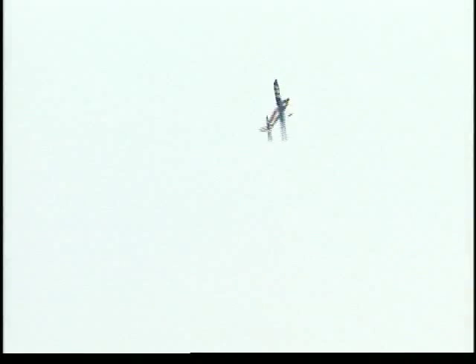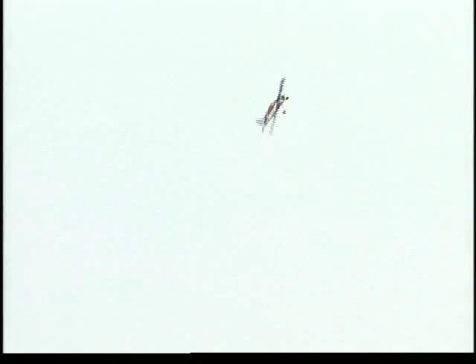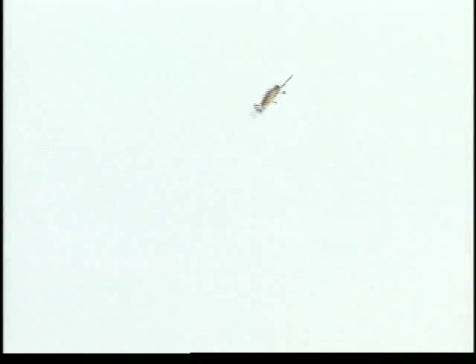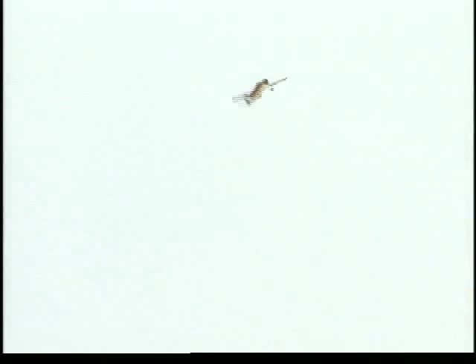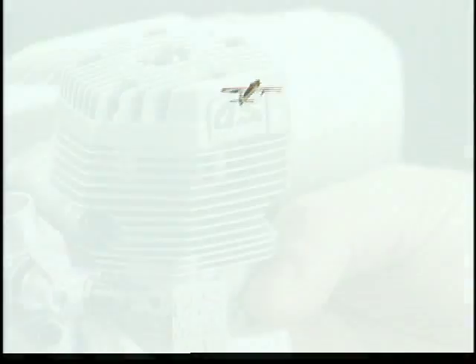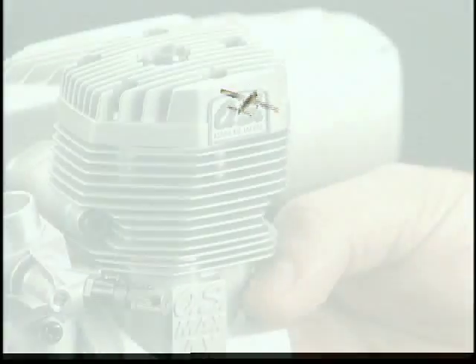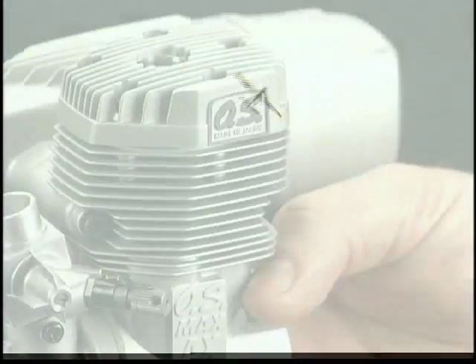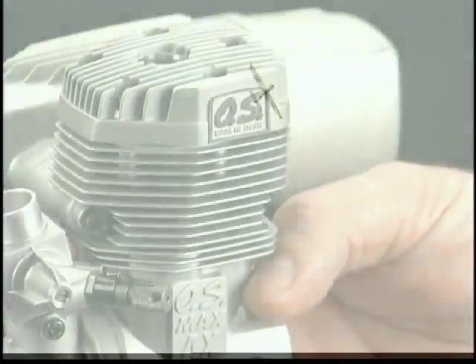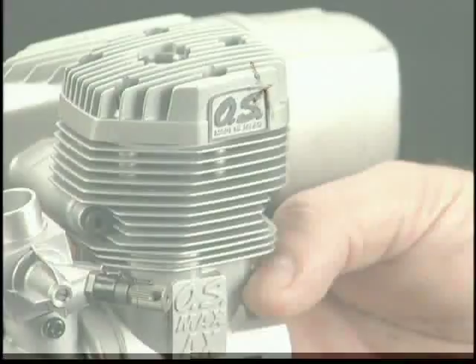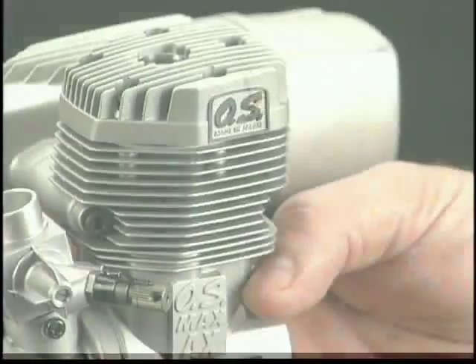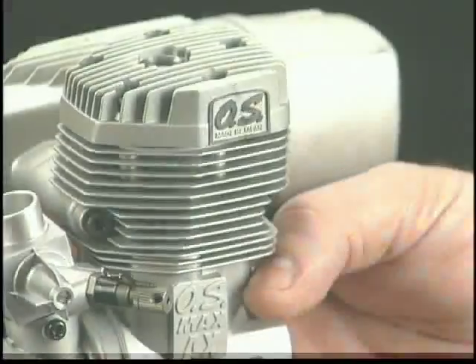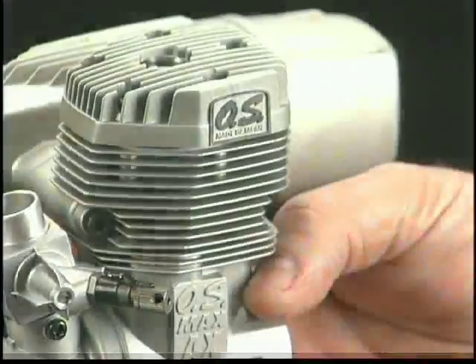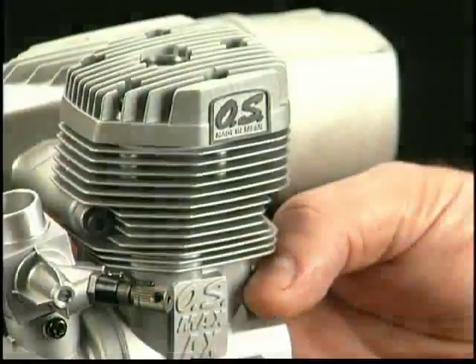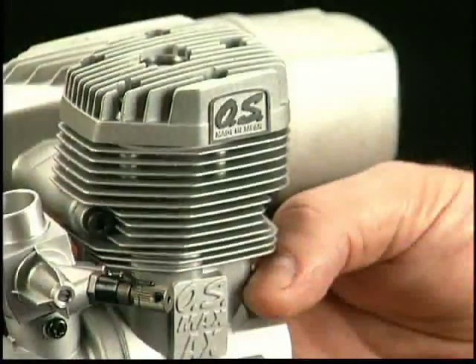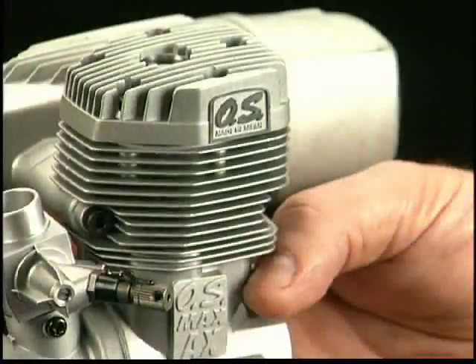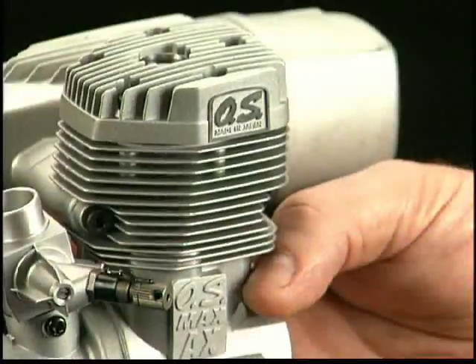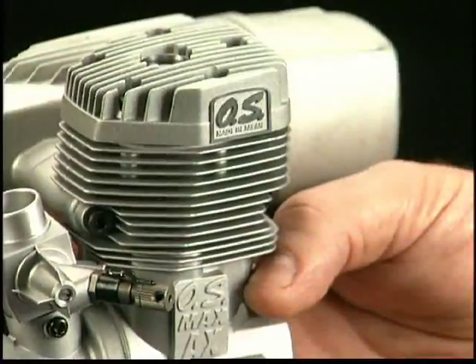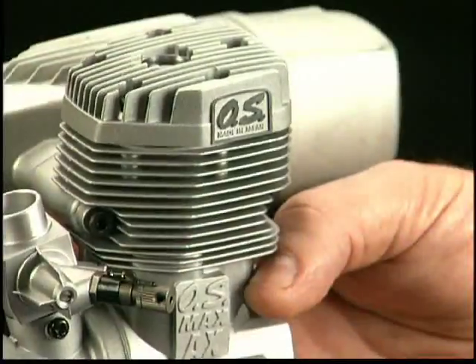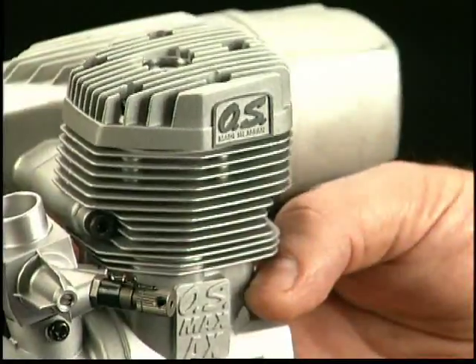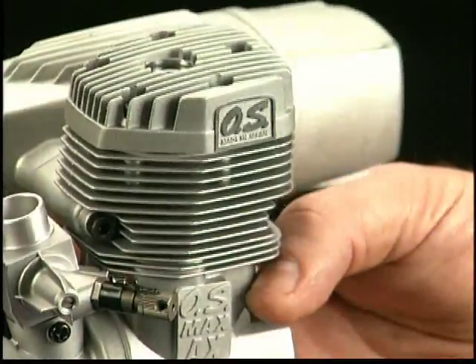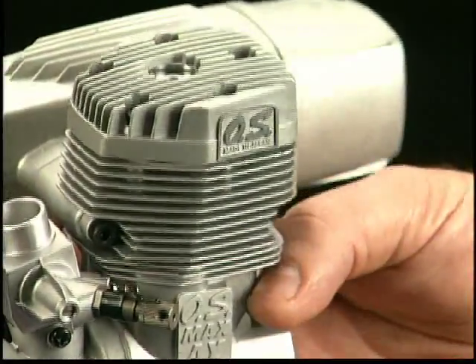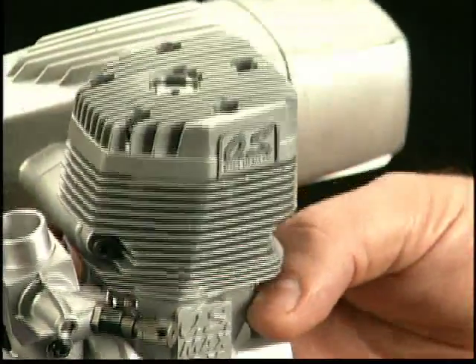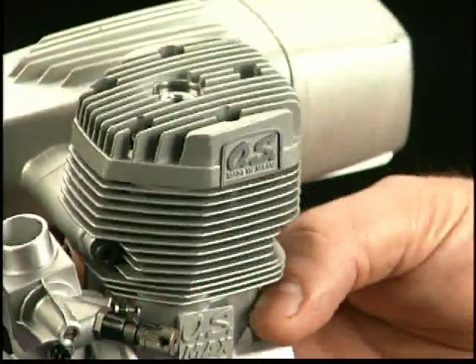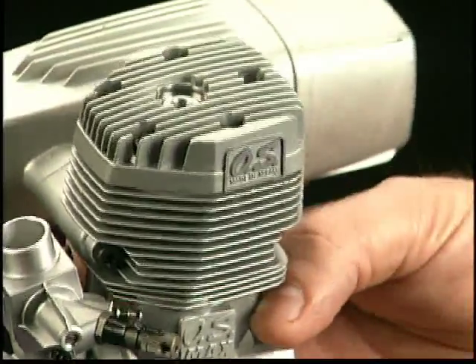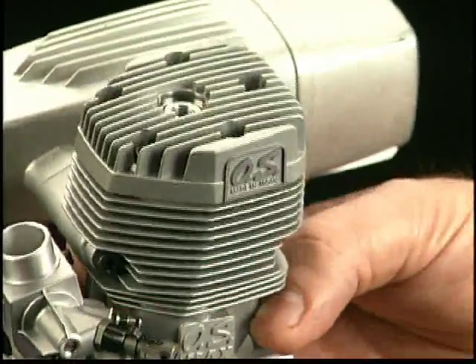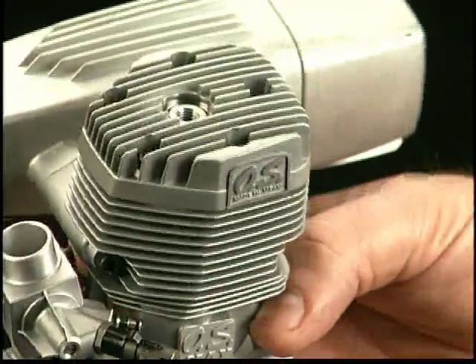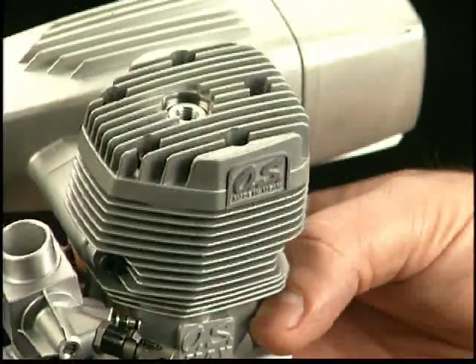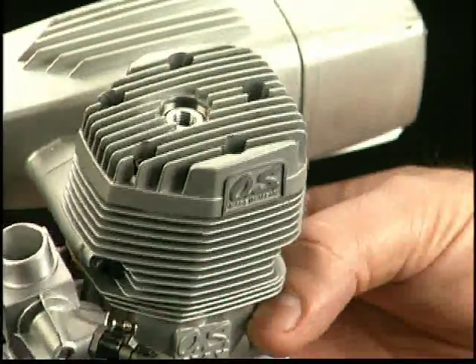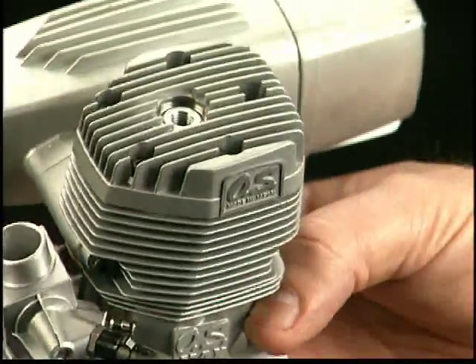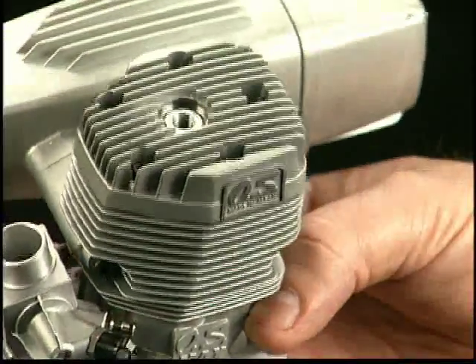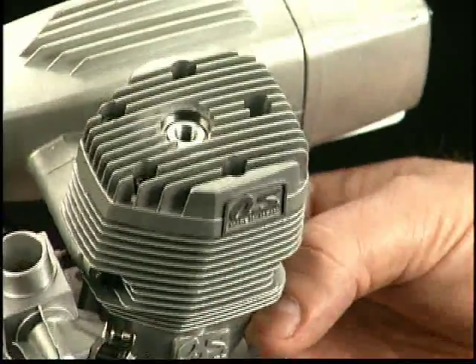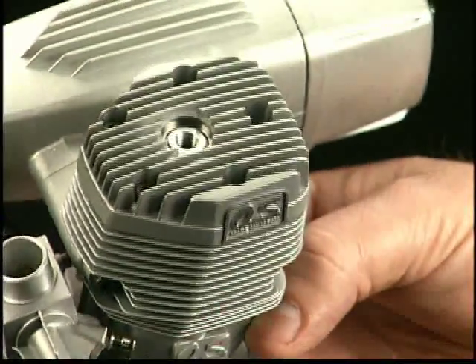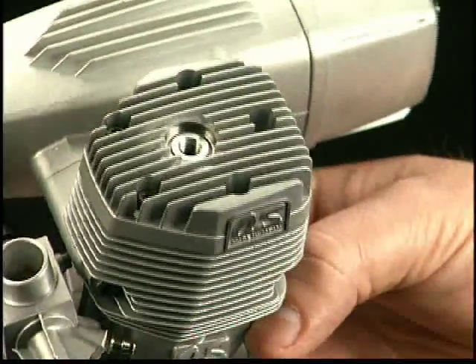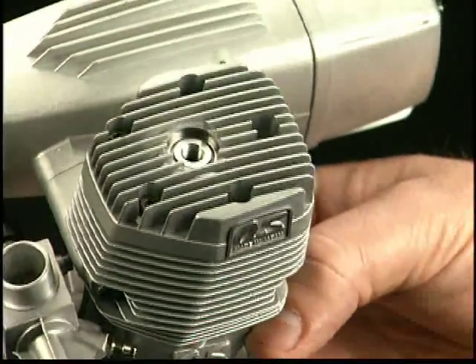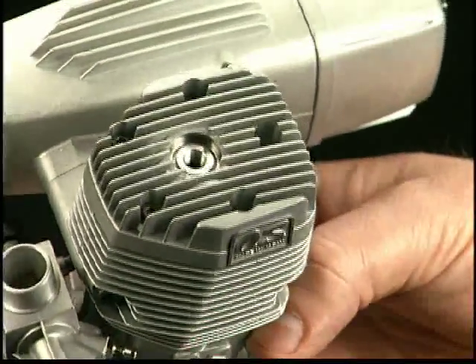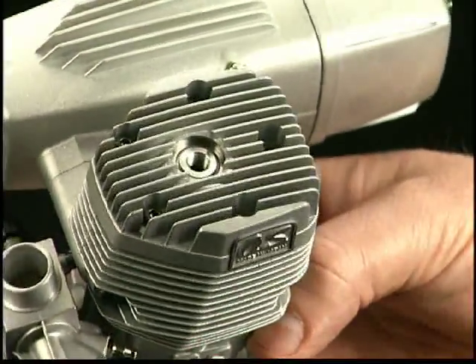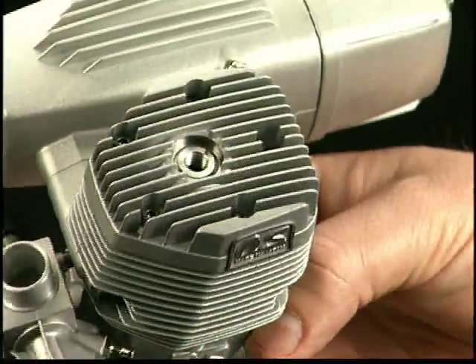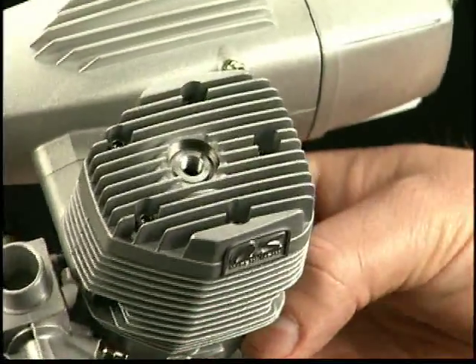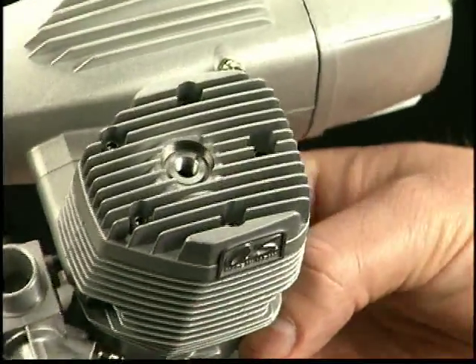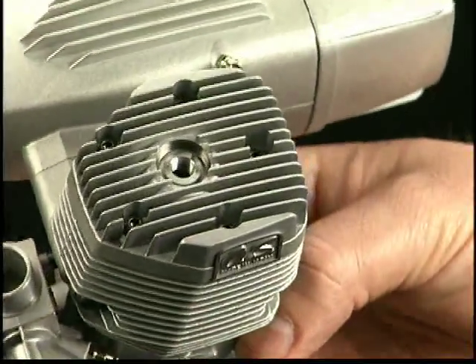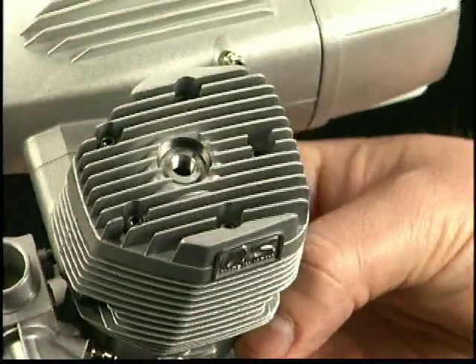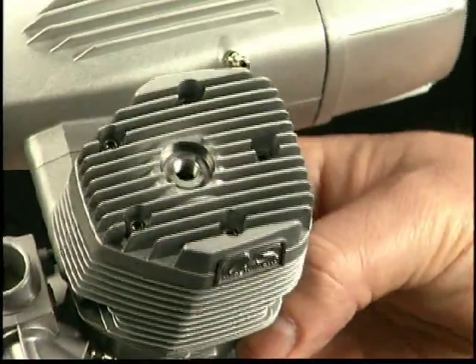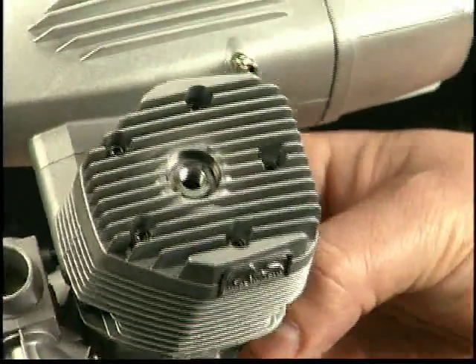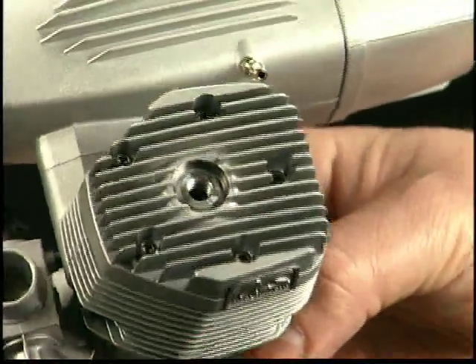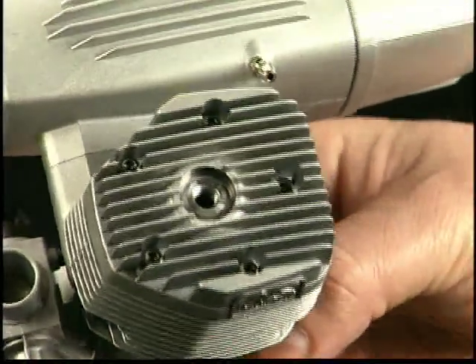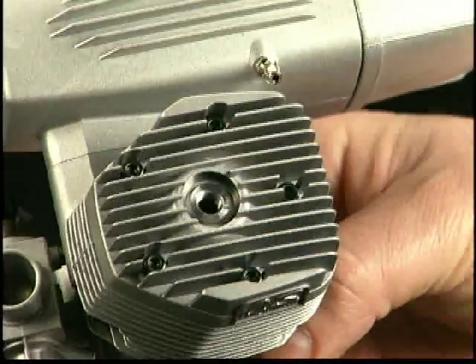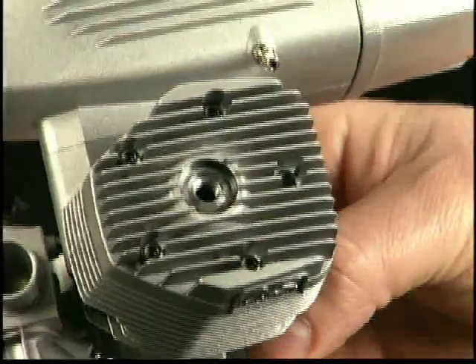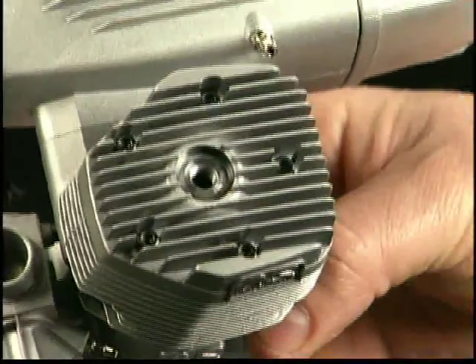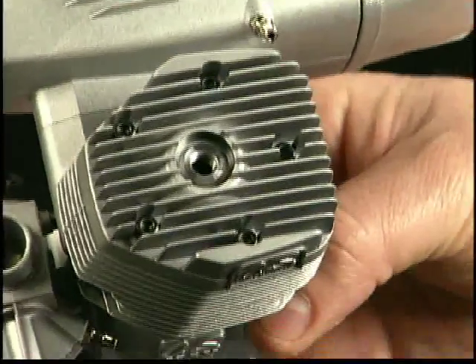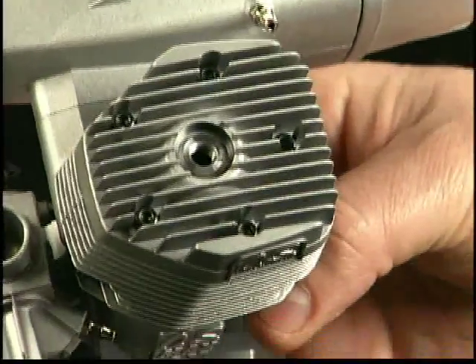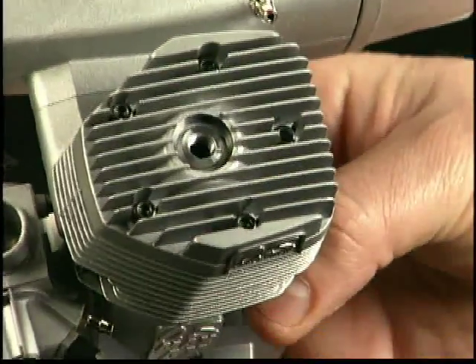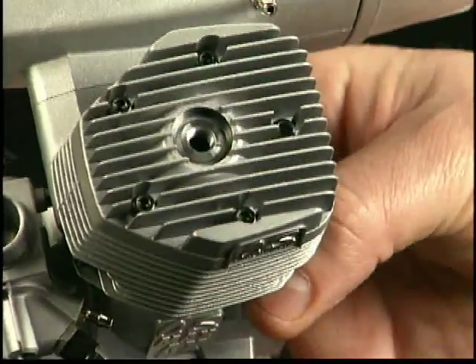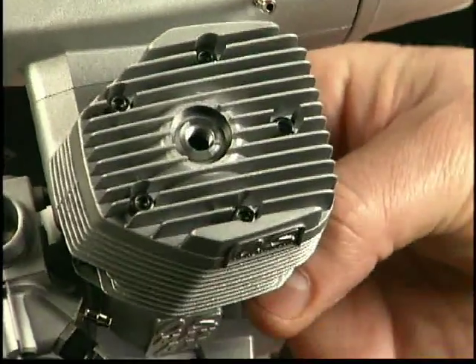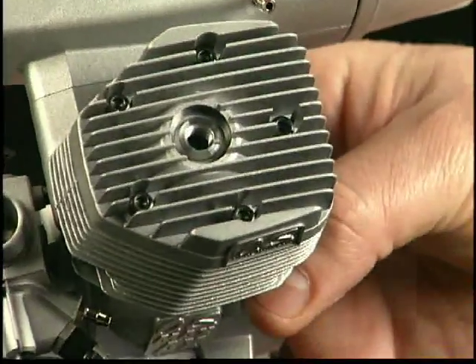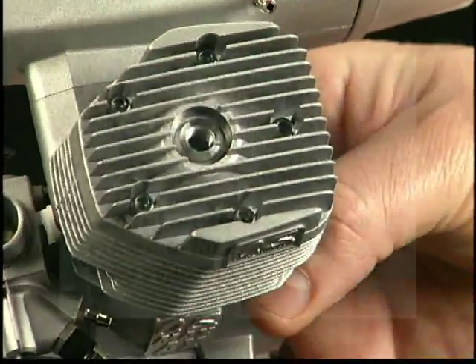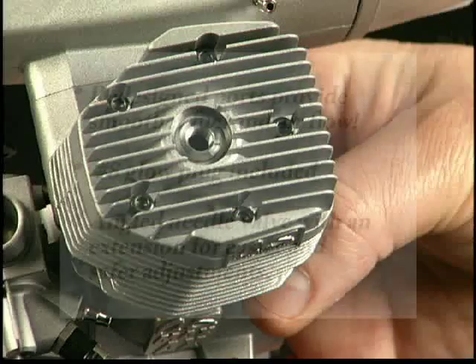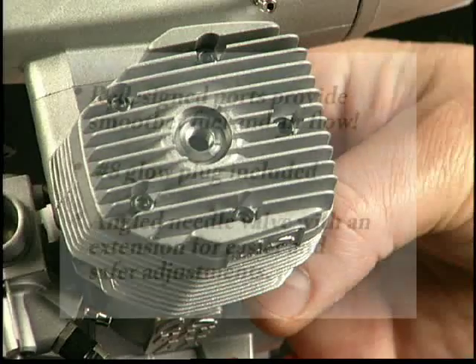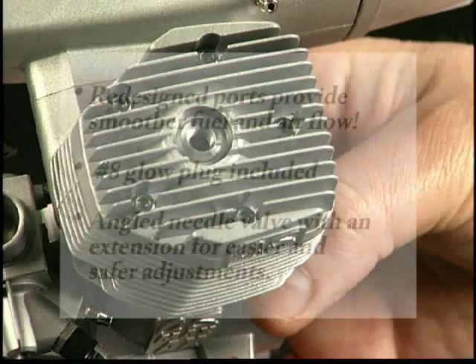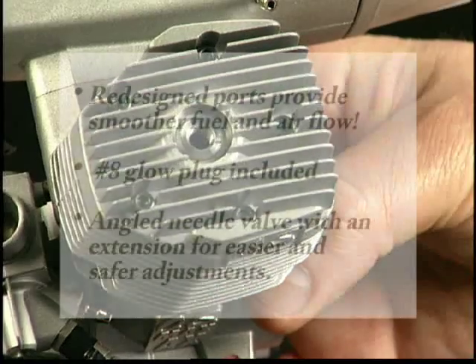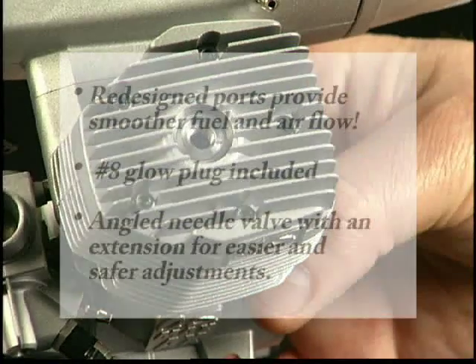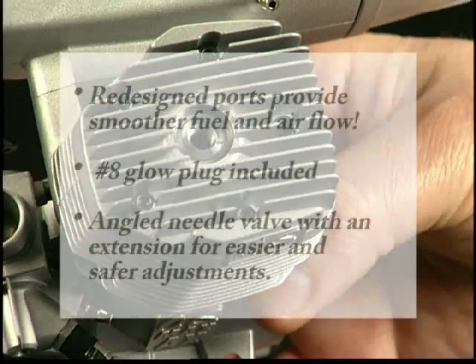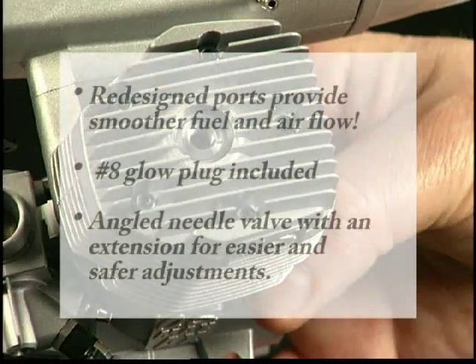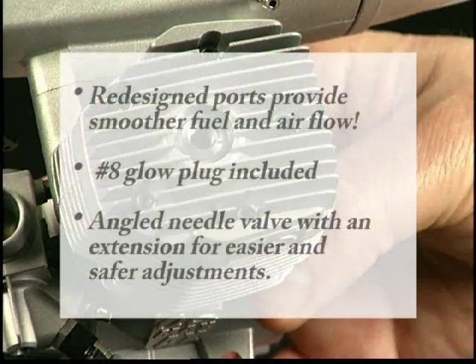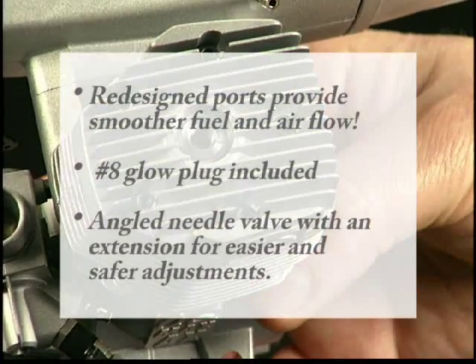The angular head design is new, and it's not just for good looks. It also adds surface area for better heat transfer.